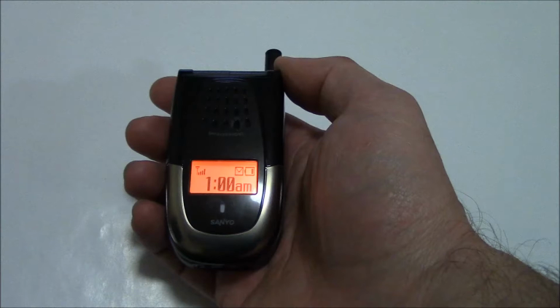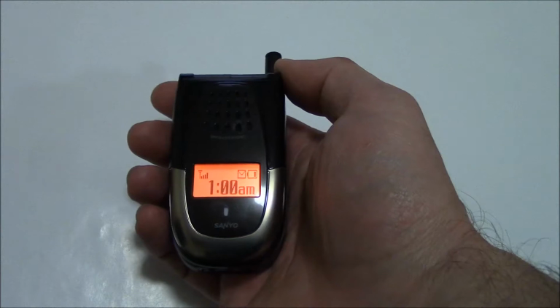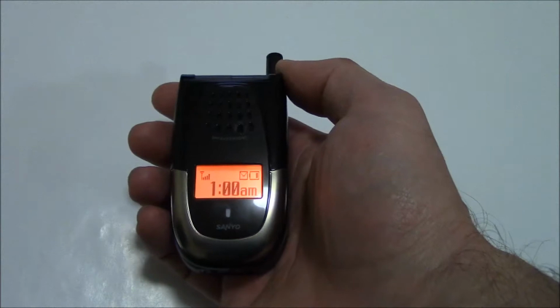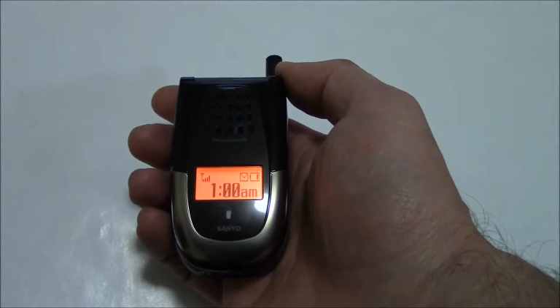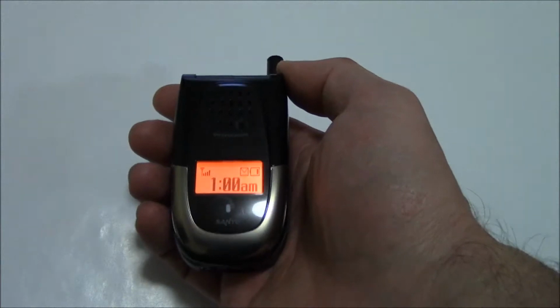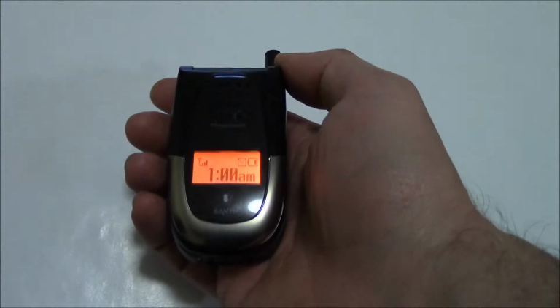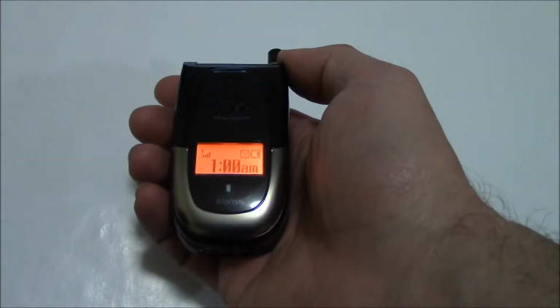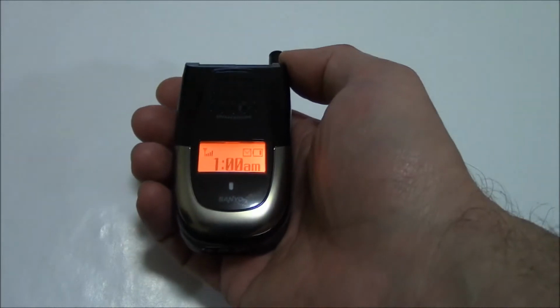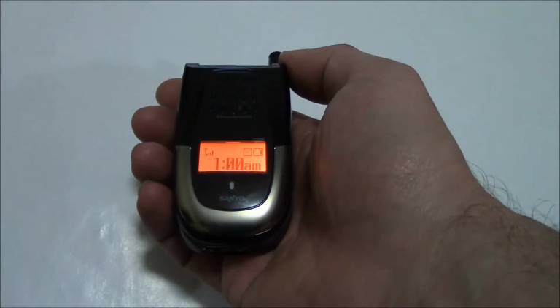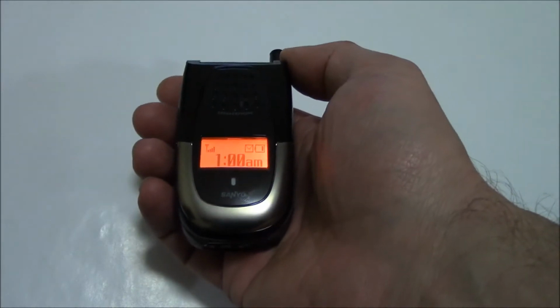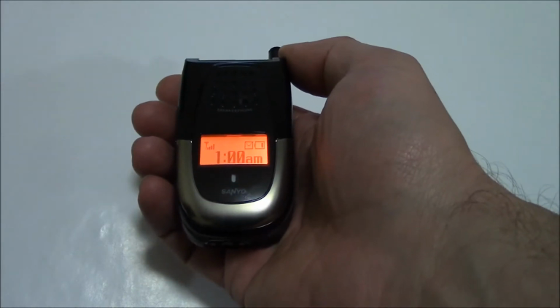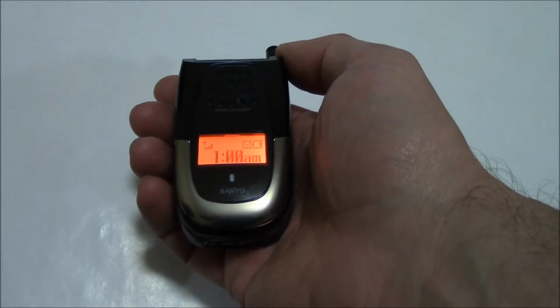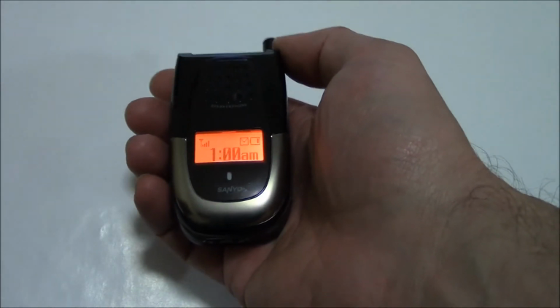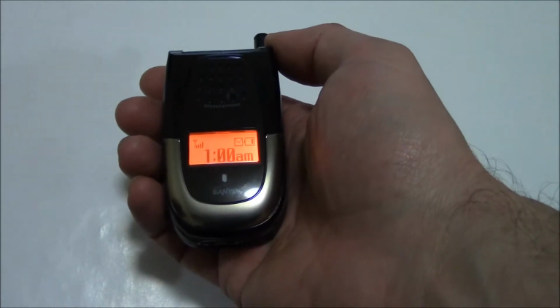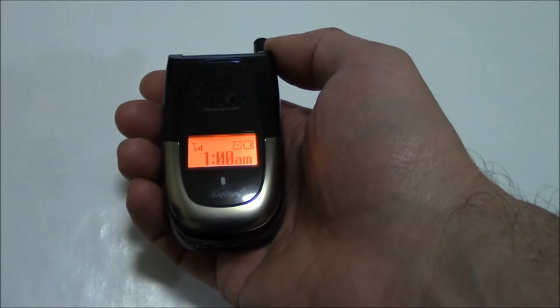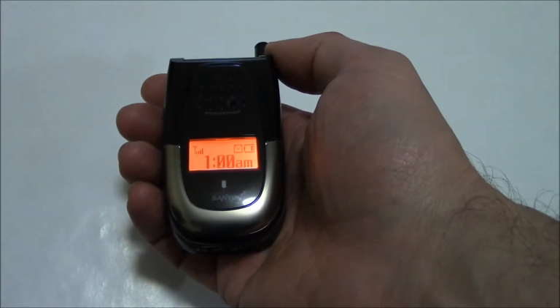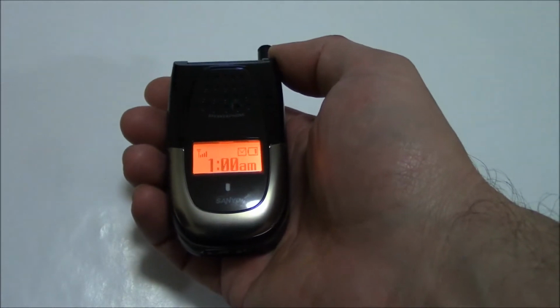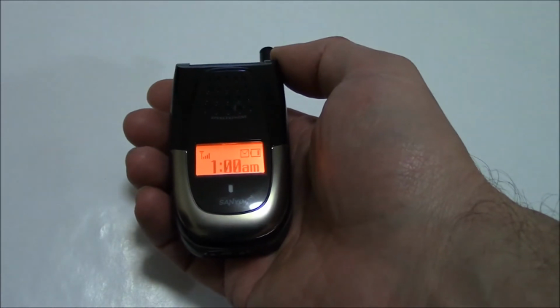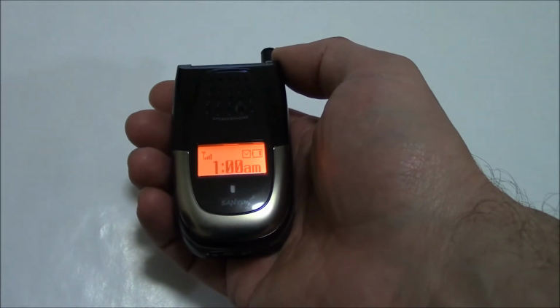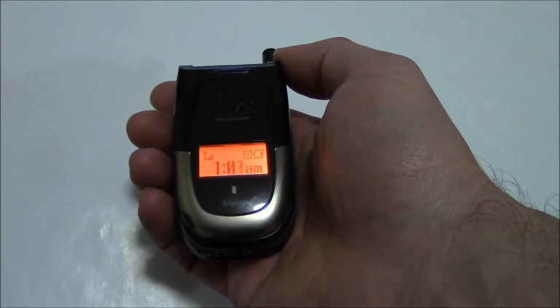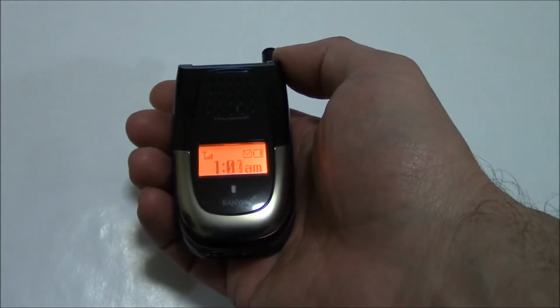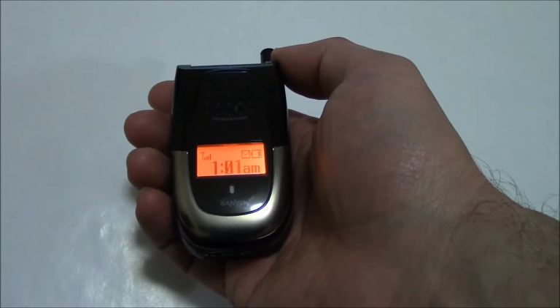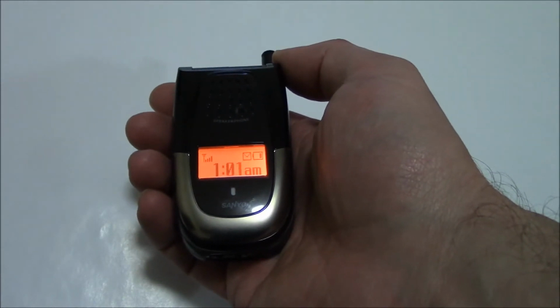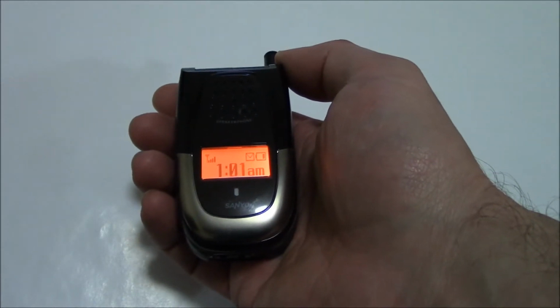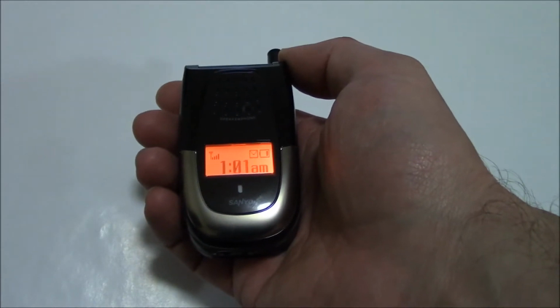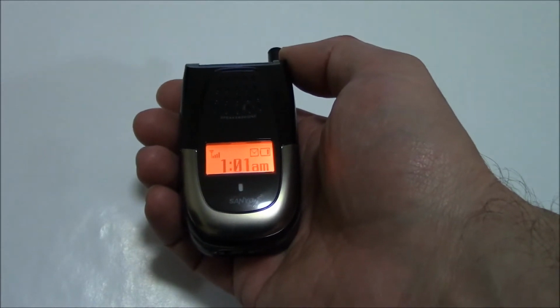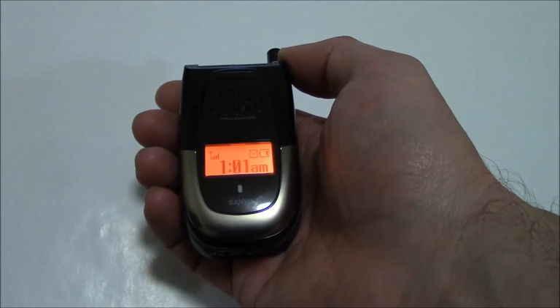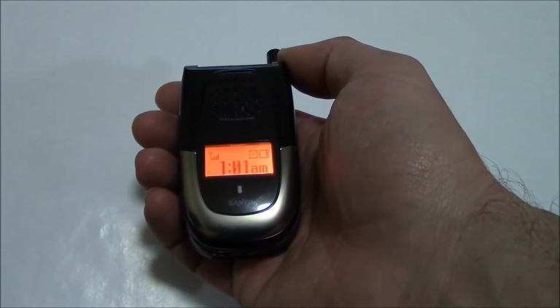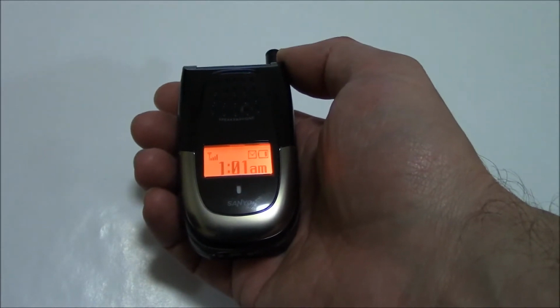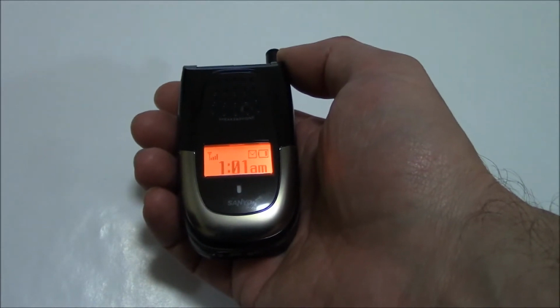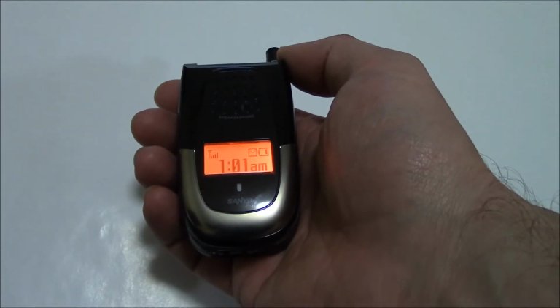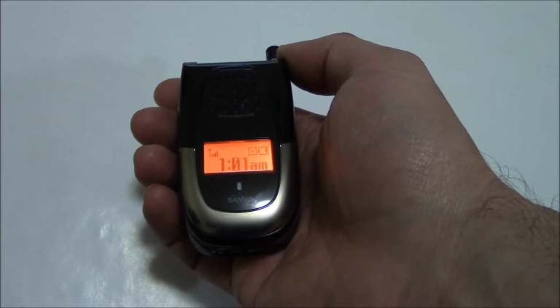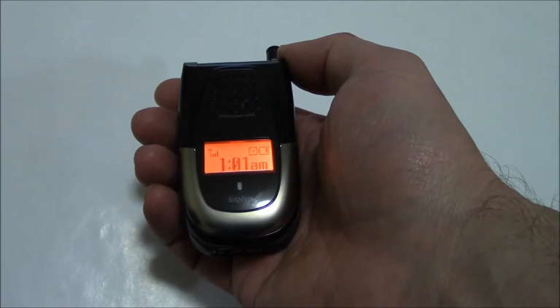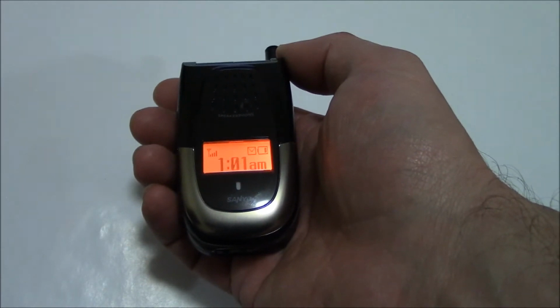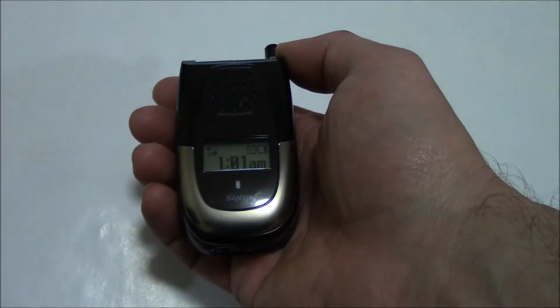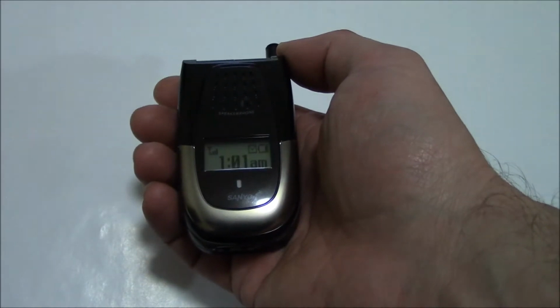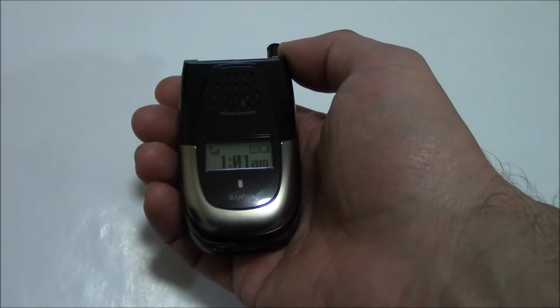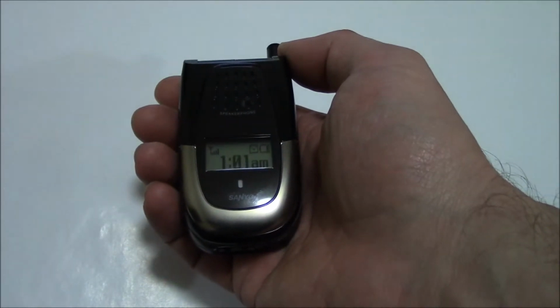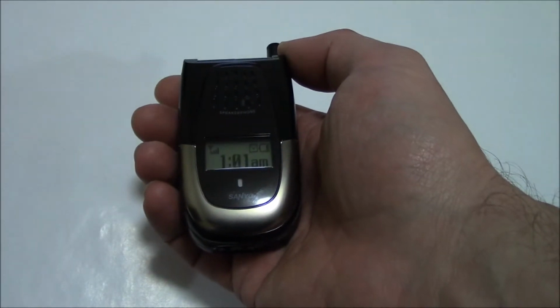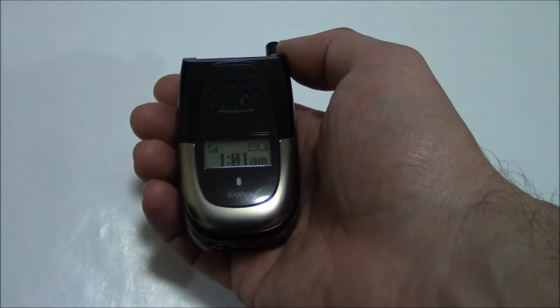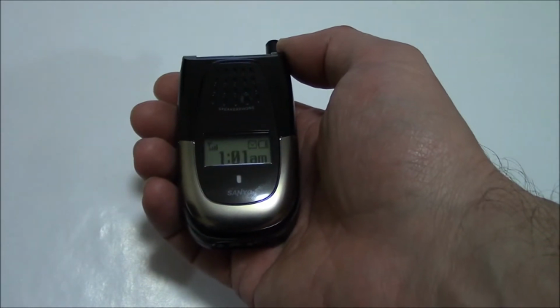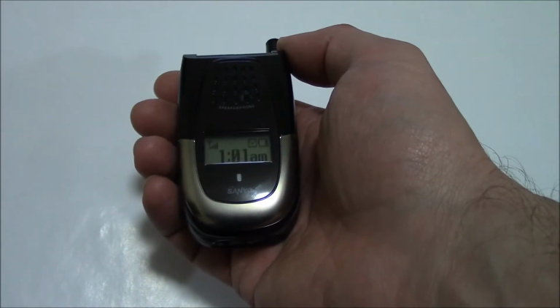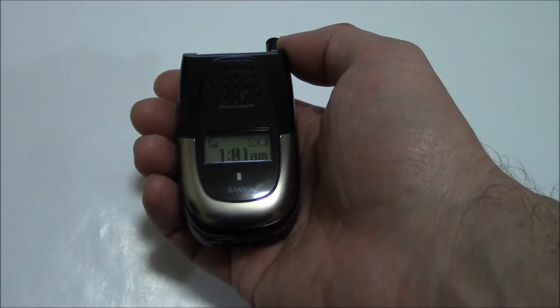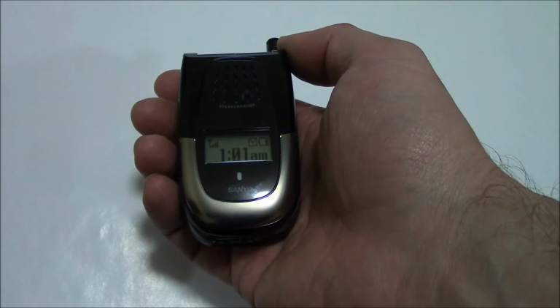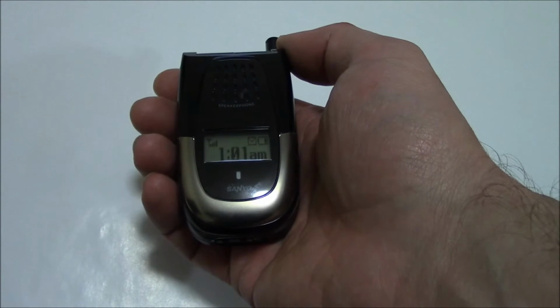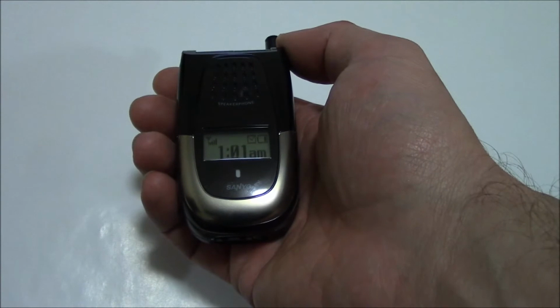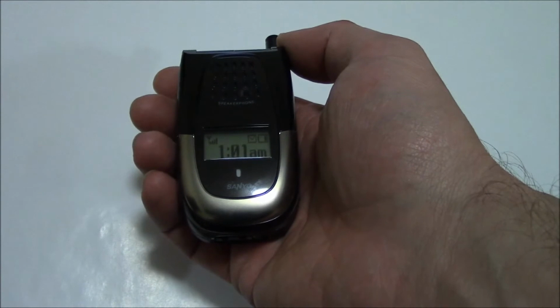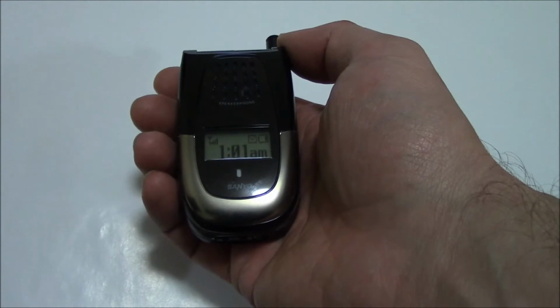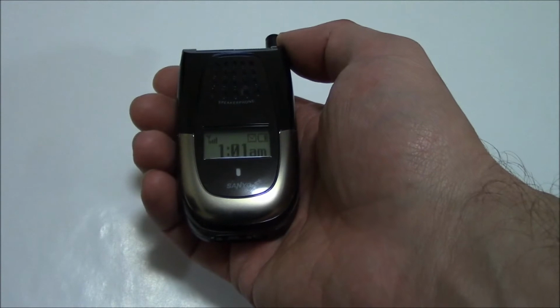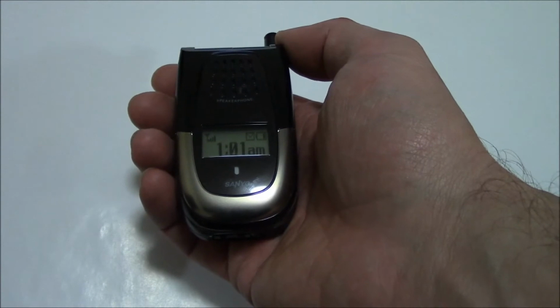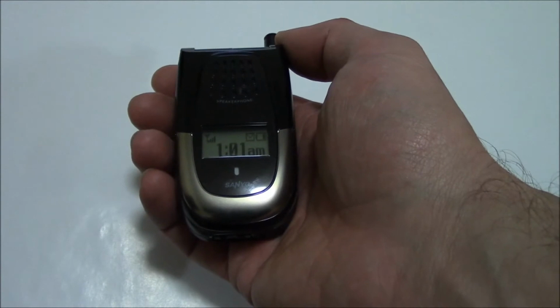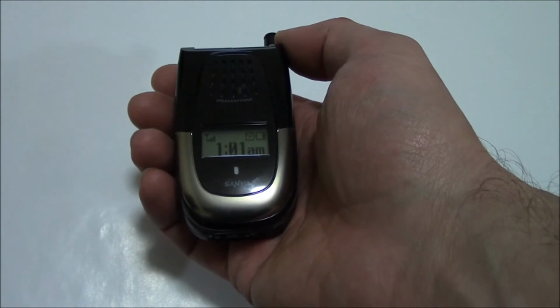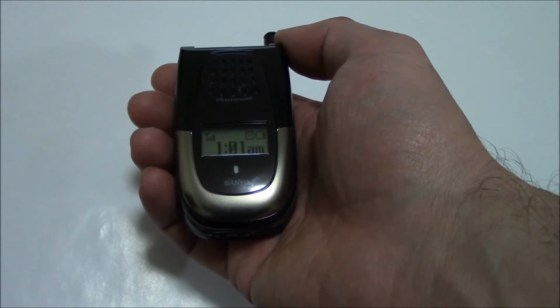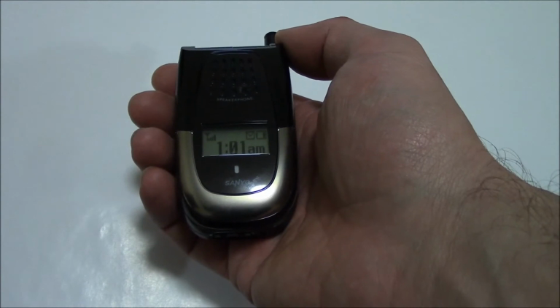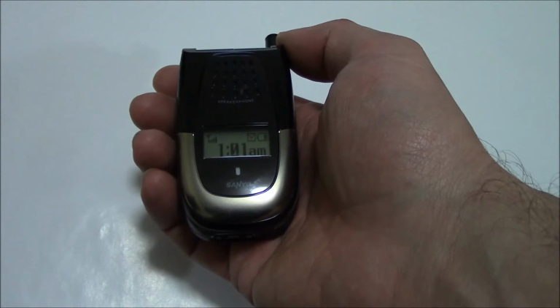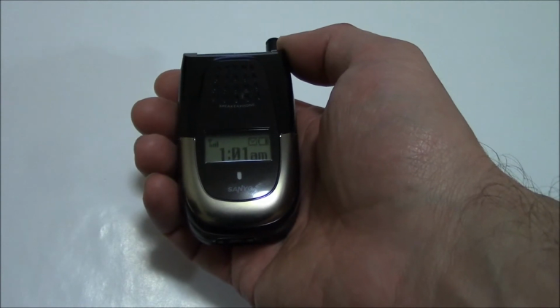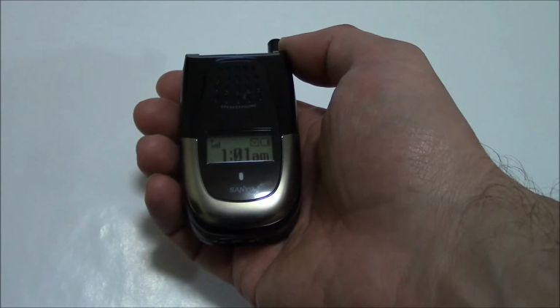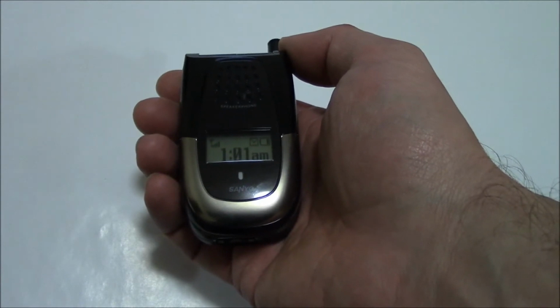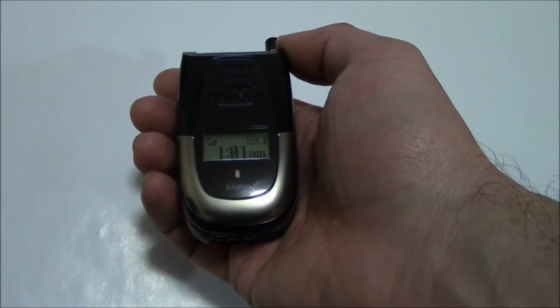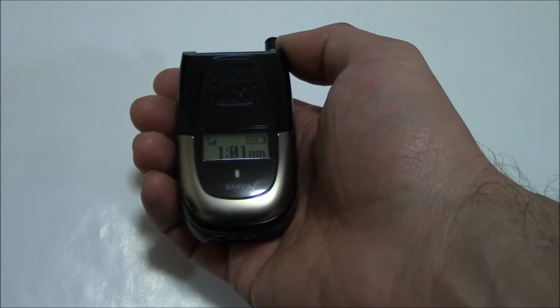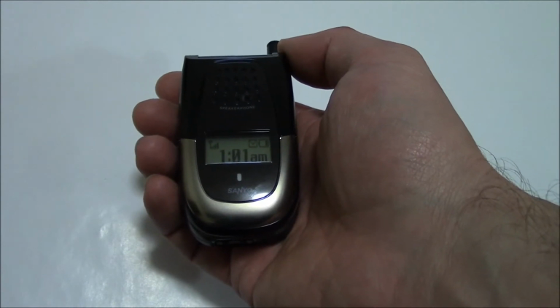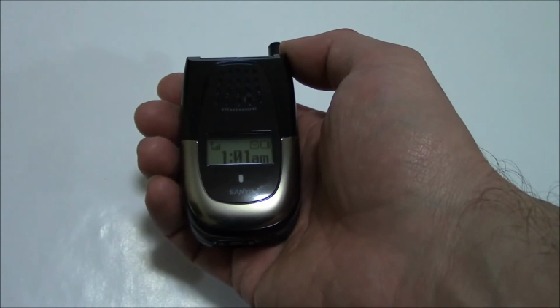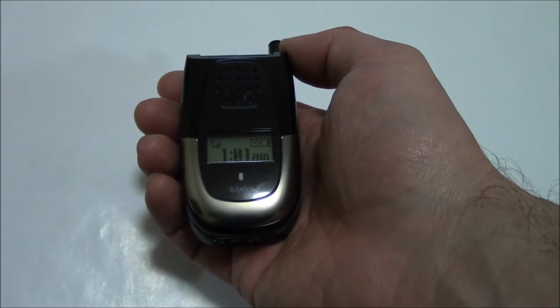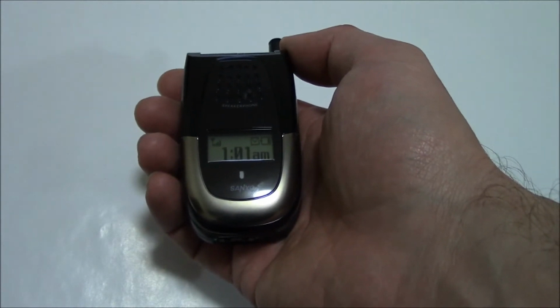In this tutorial, I'm going to show you how to restore a Sanyo SLP2400 cell phone to factory settings.